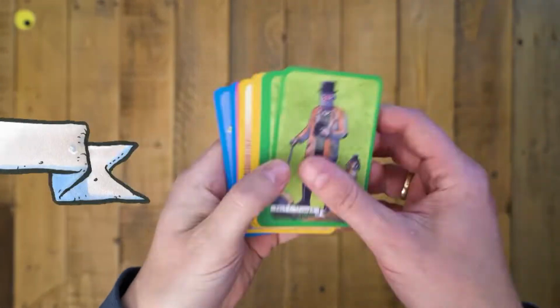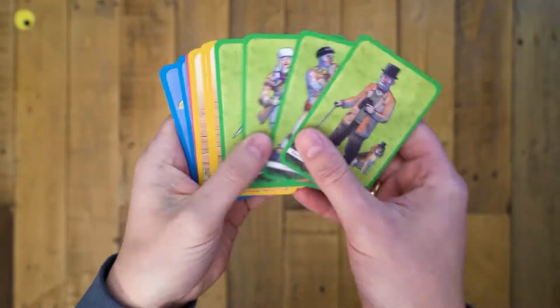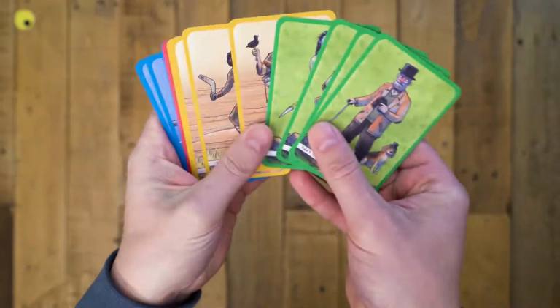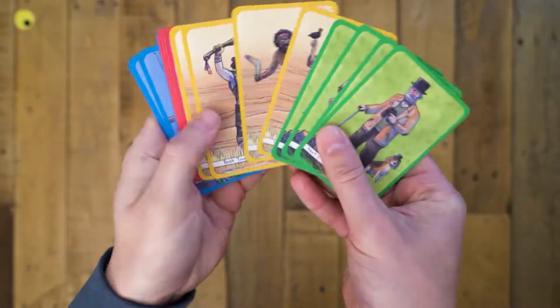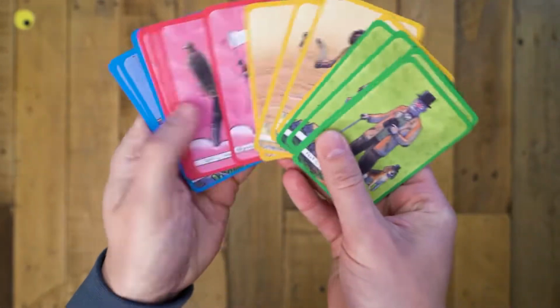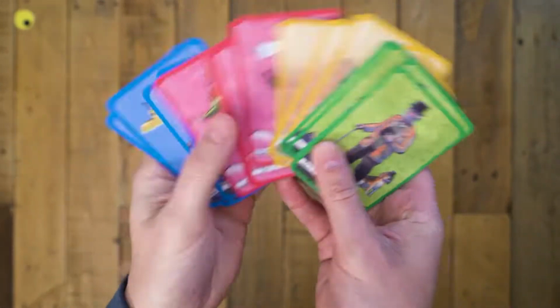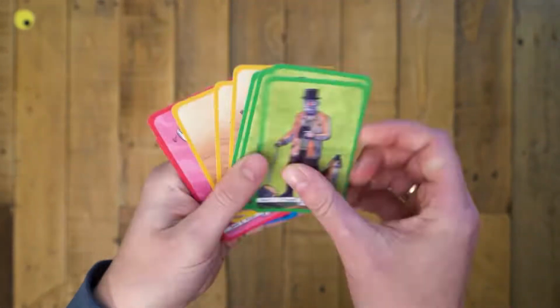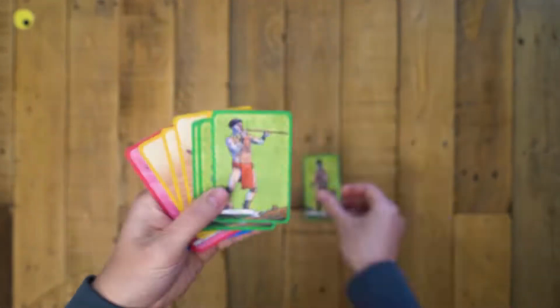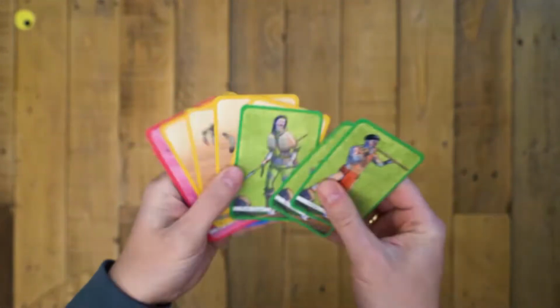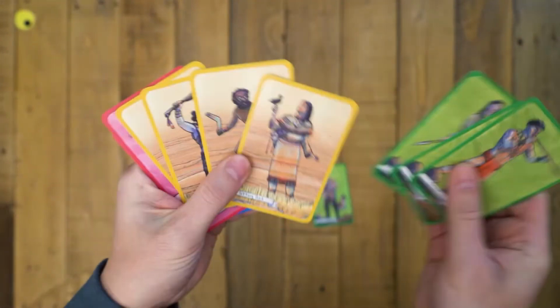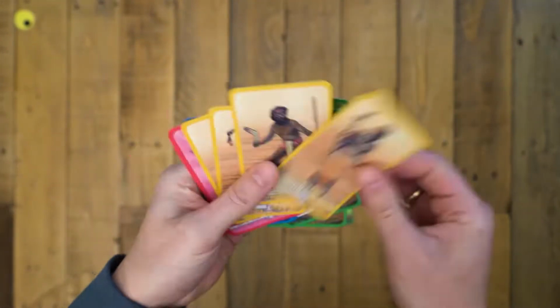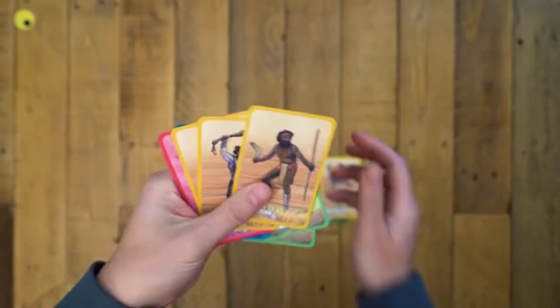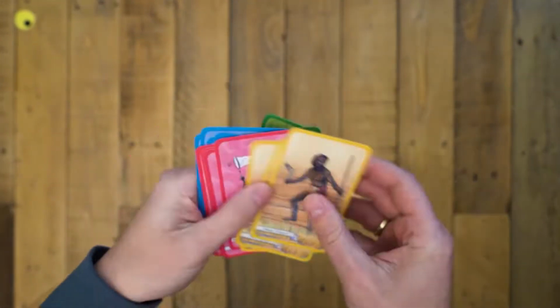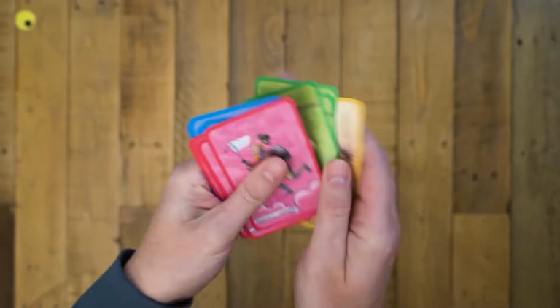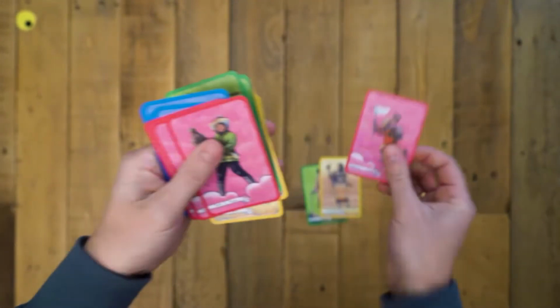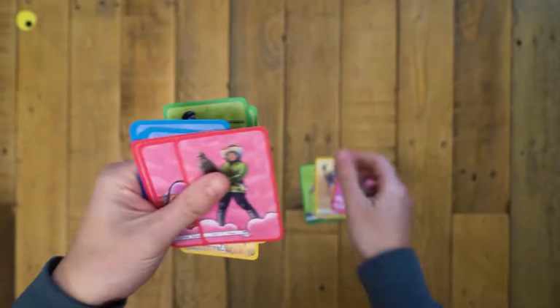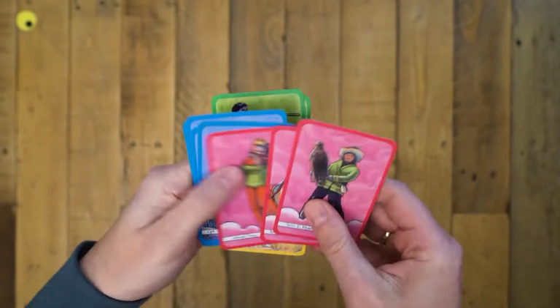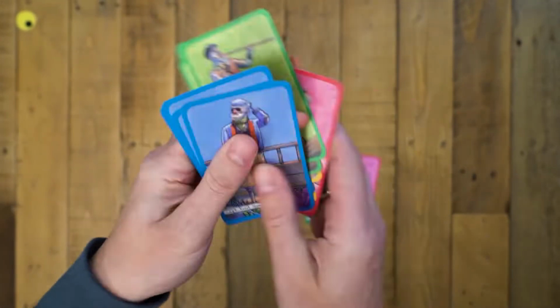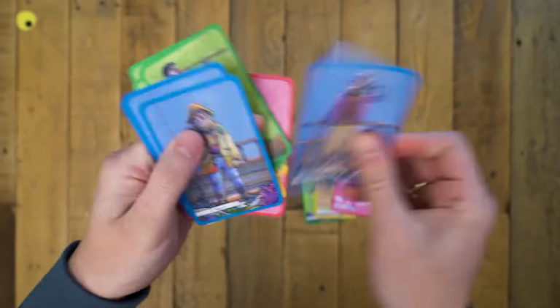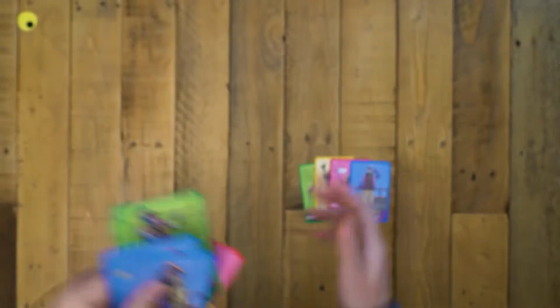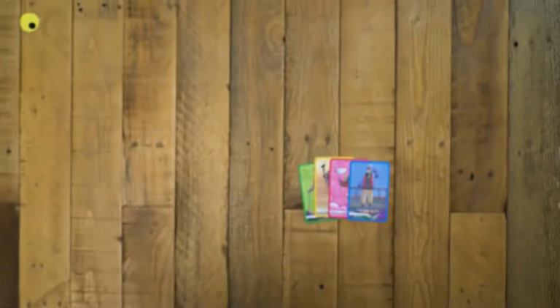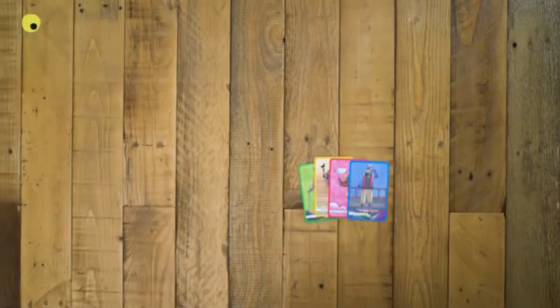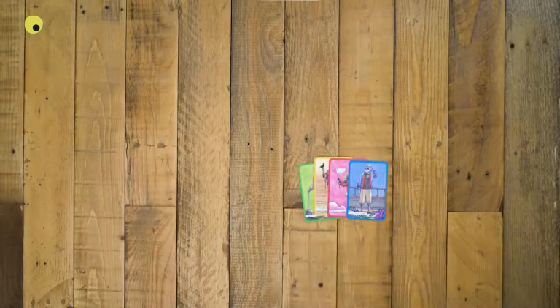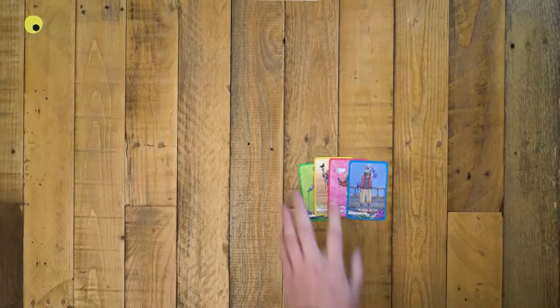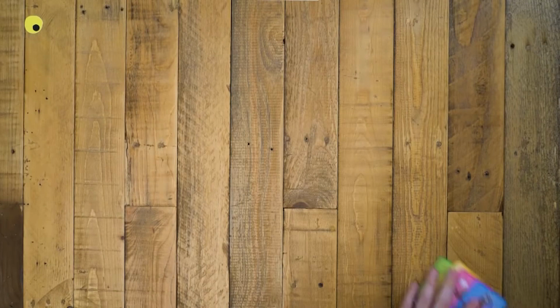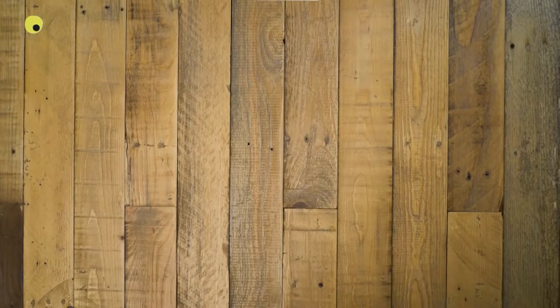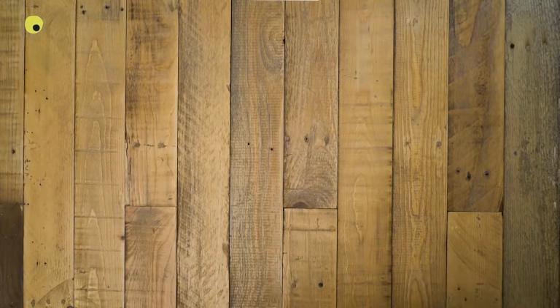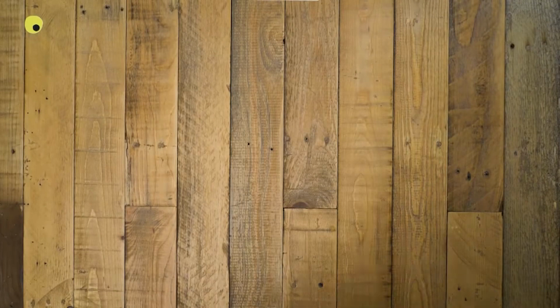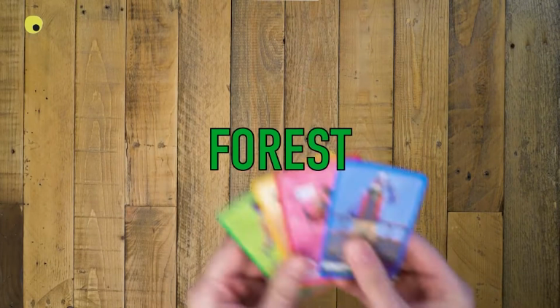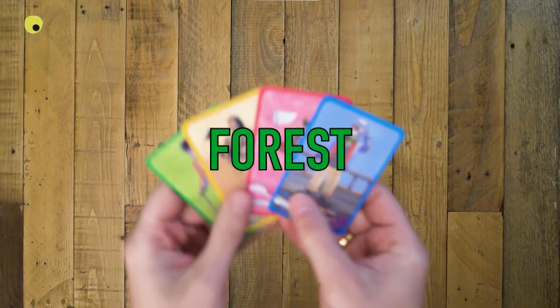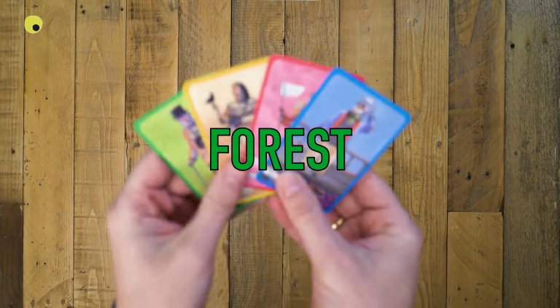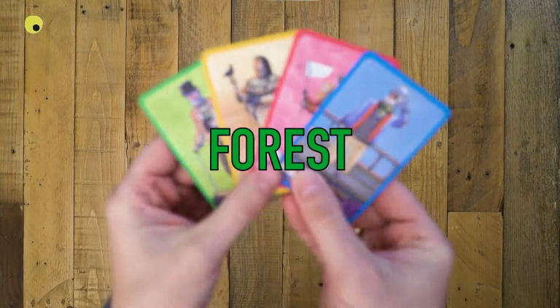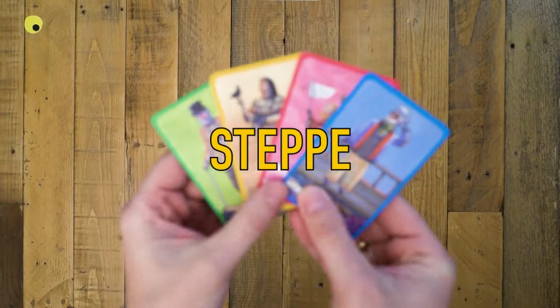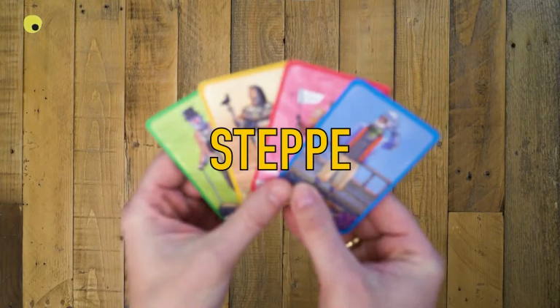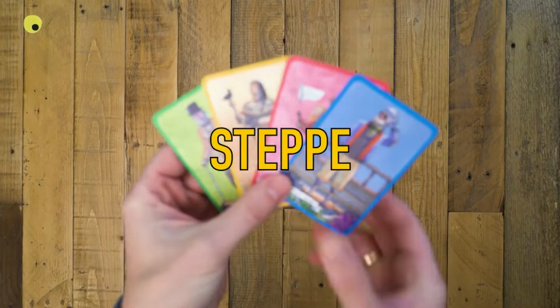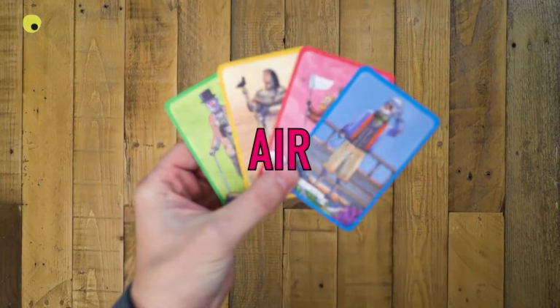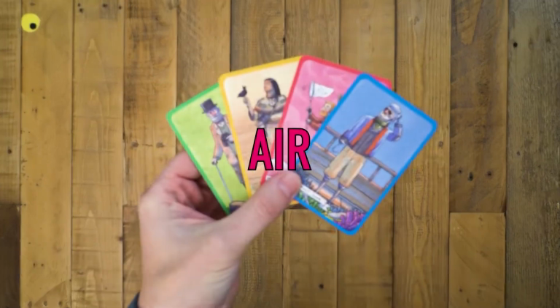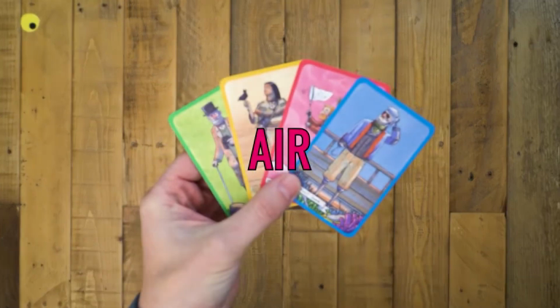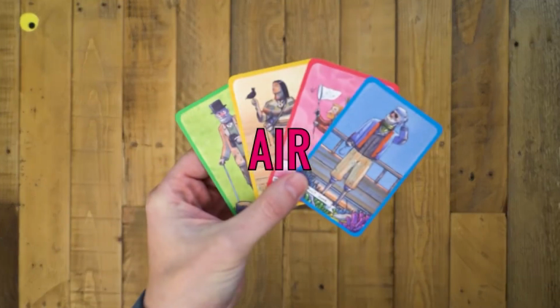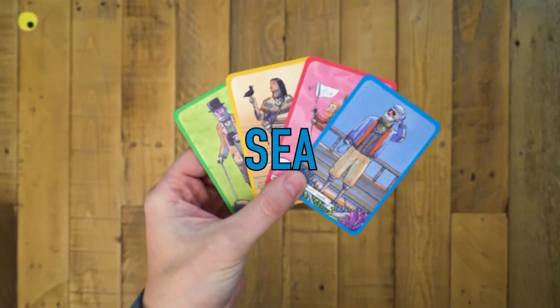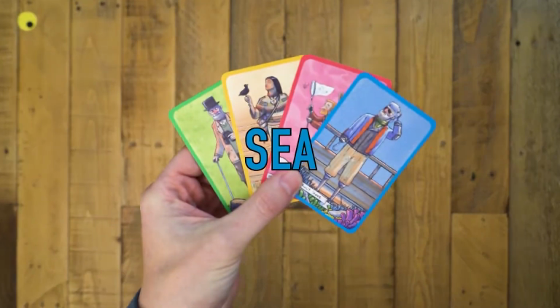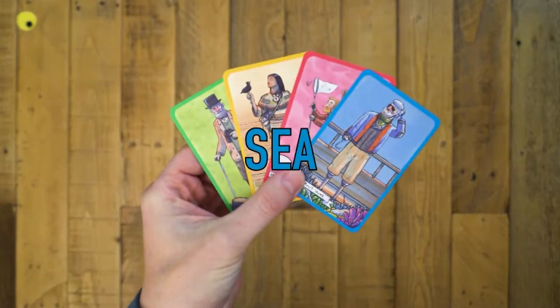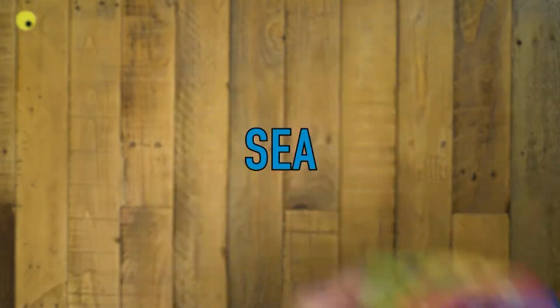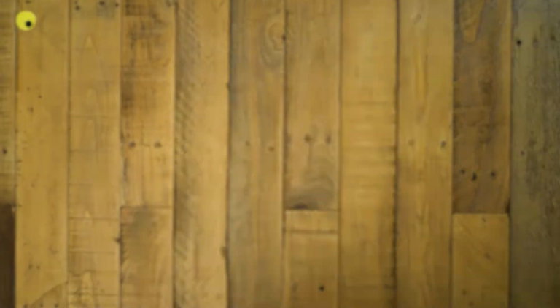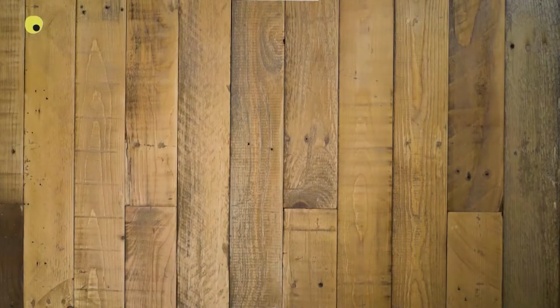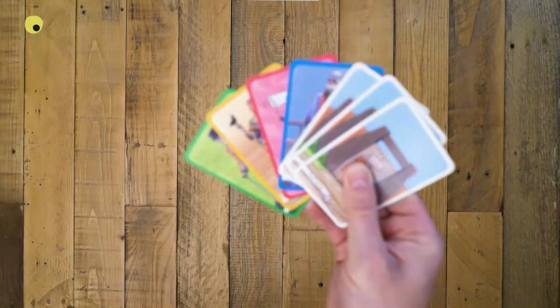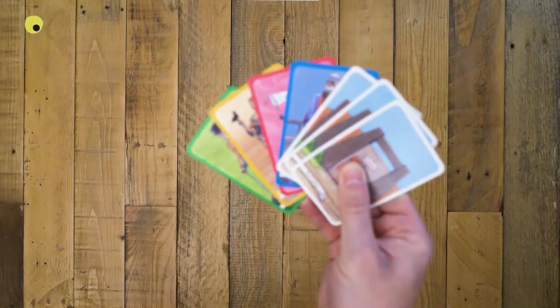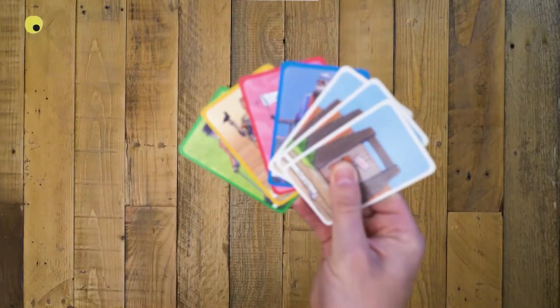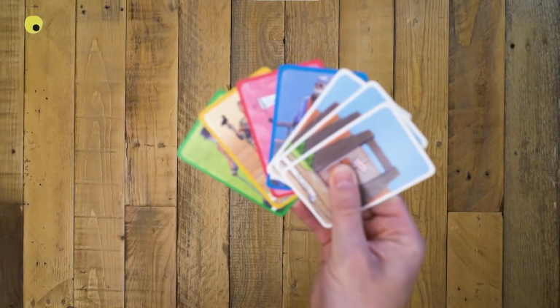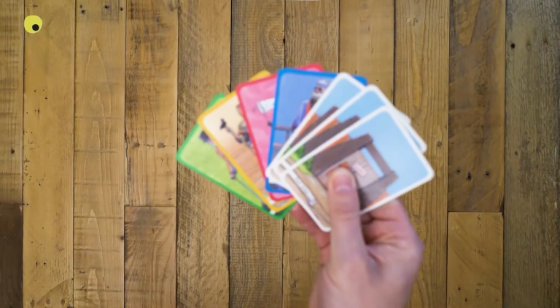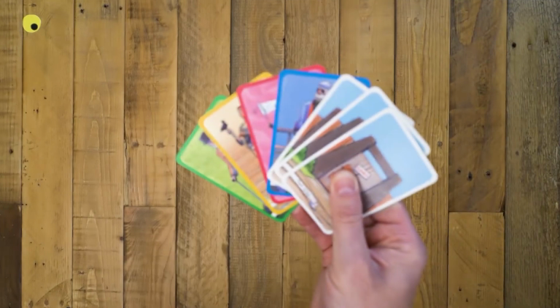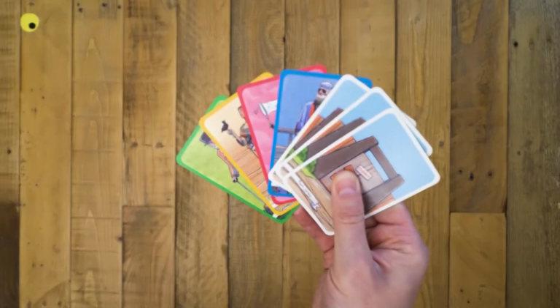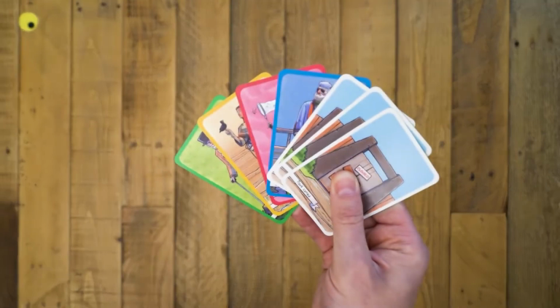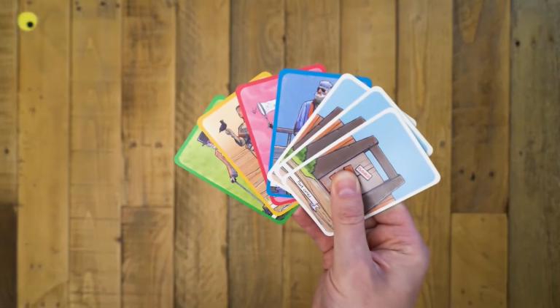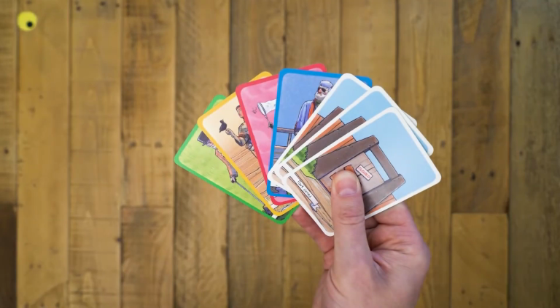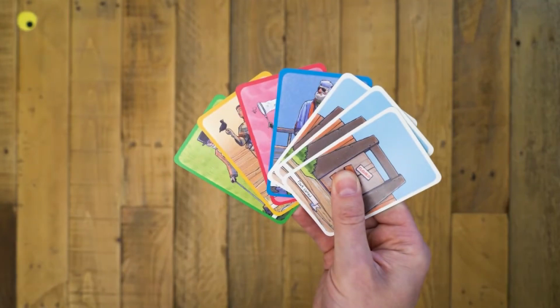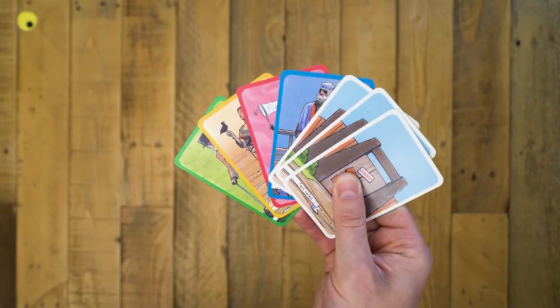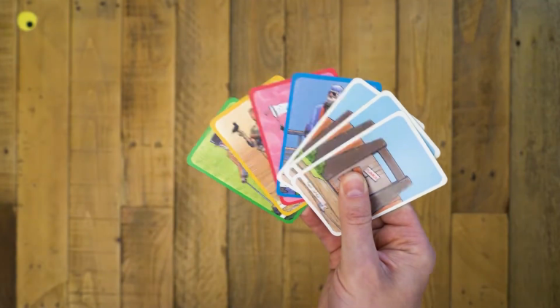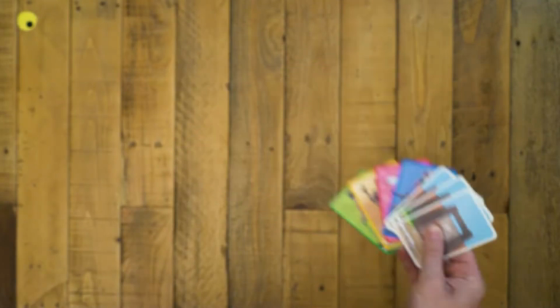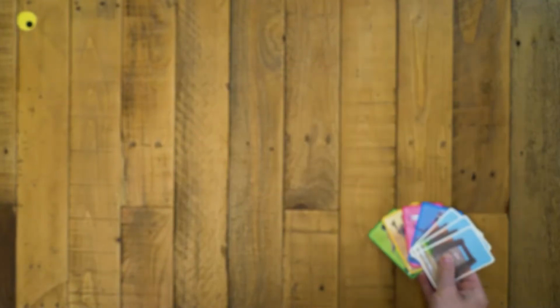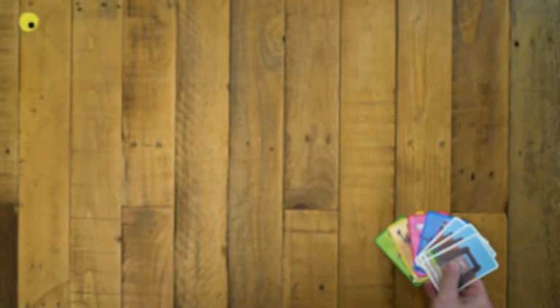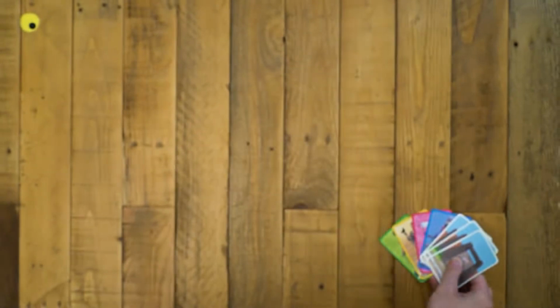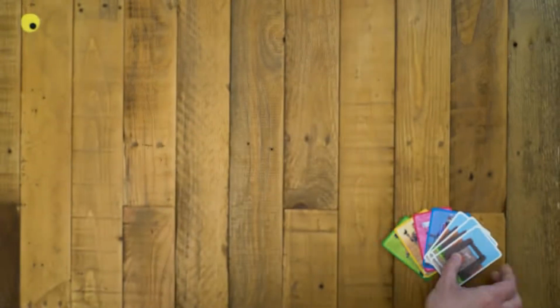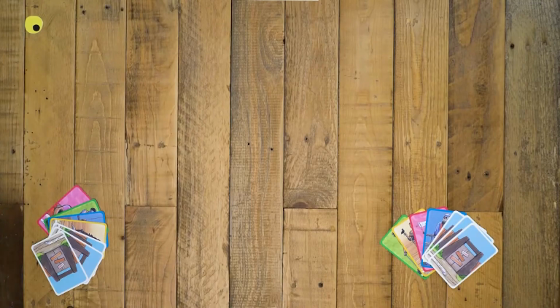Each player chooses one hunter per area: Forest, Steppe, Air, and Sea. Also take three closed park cards.